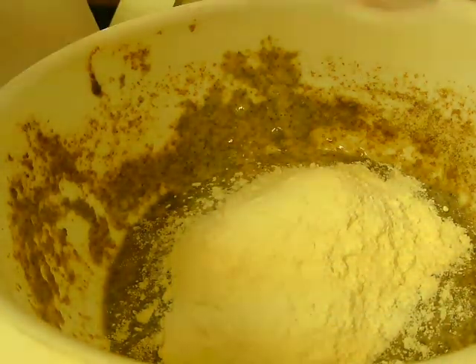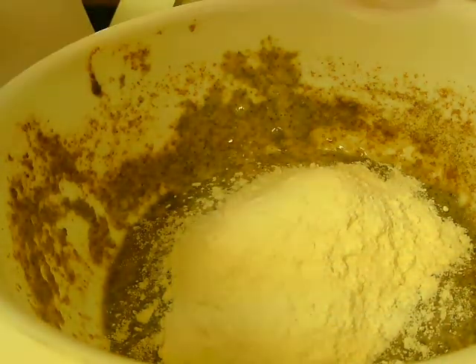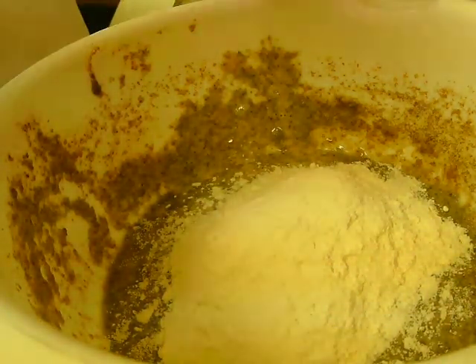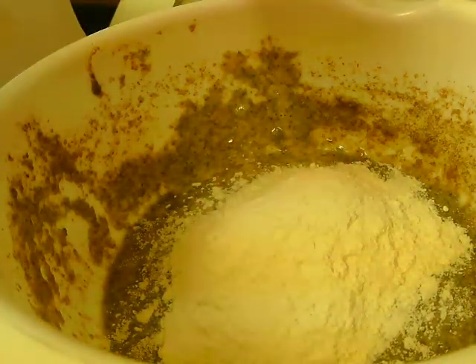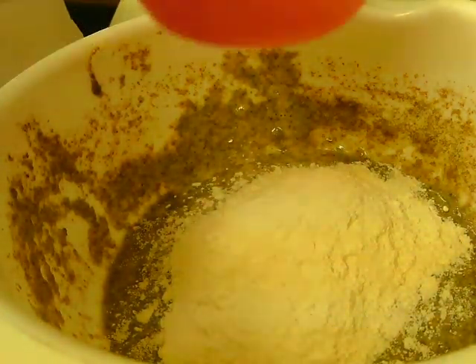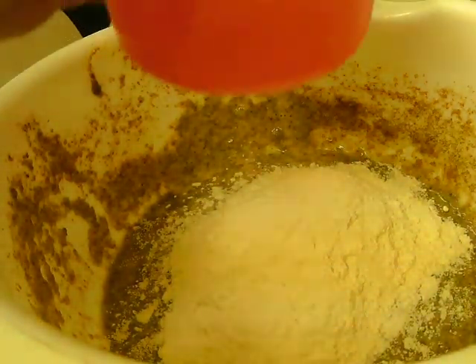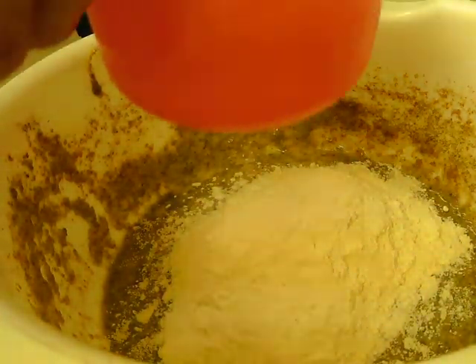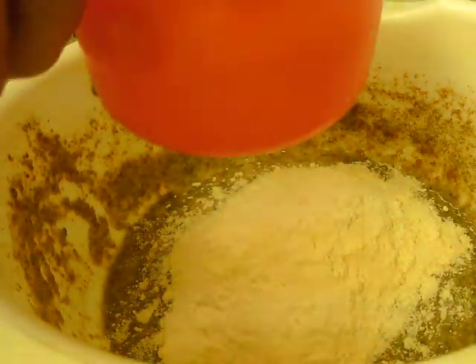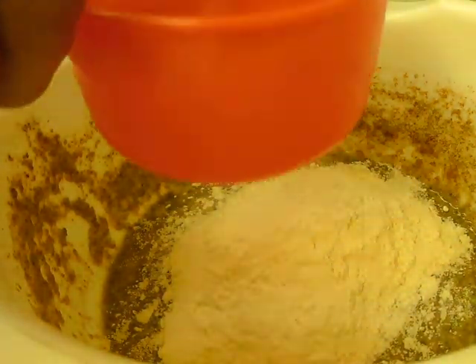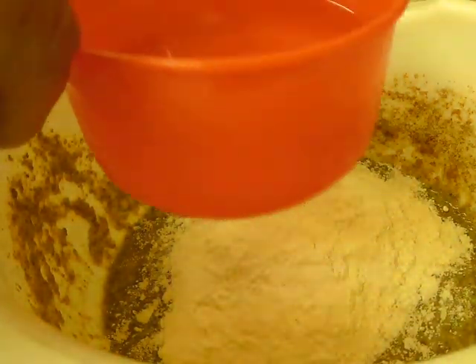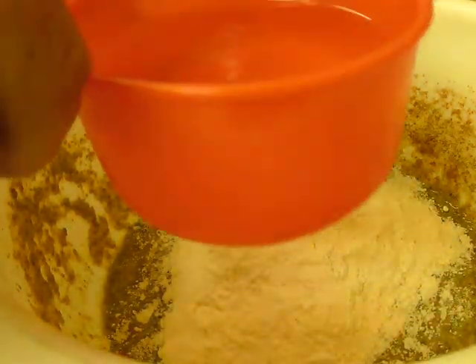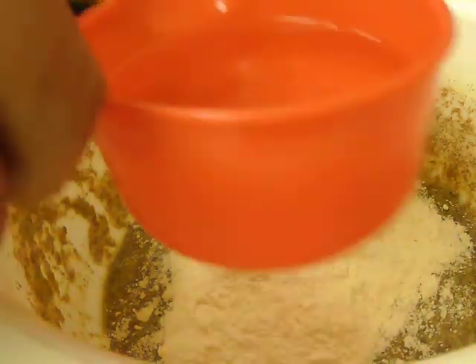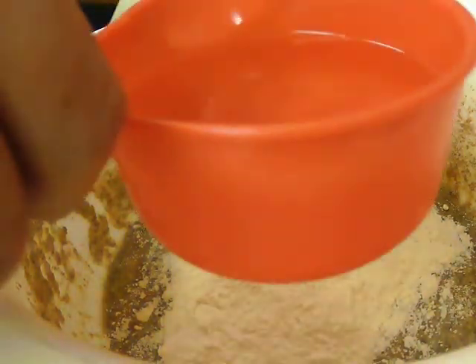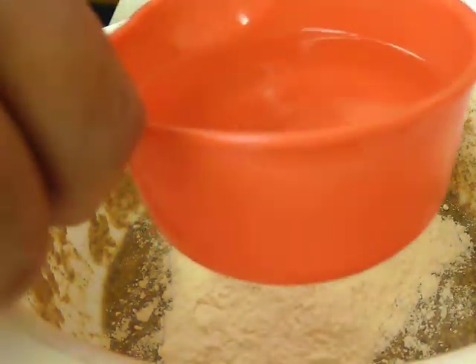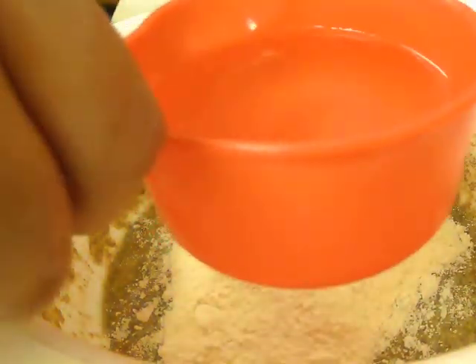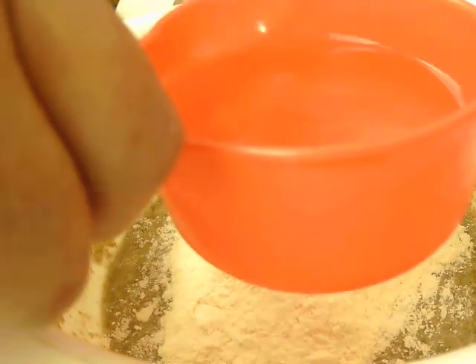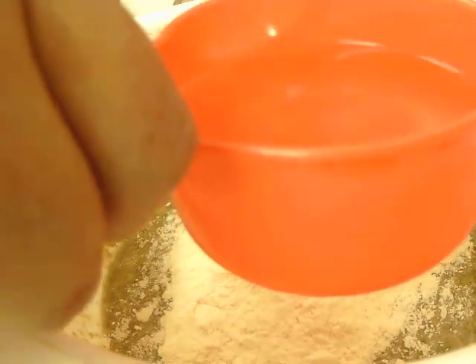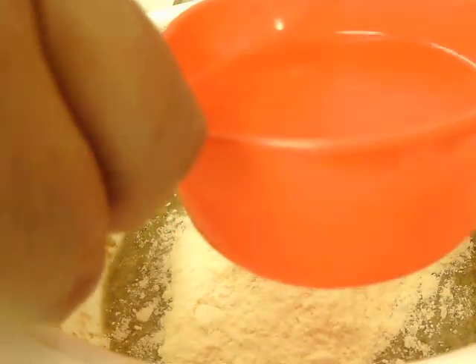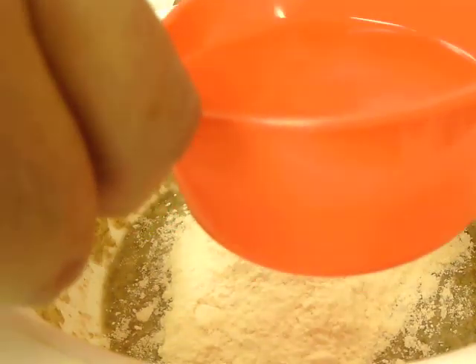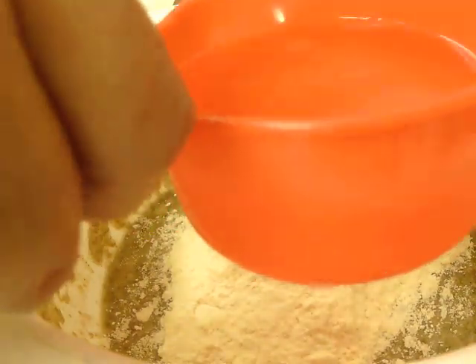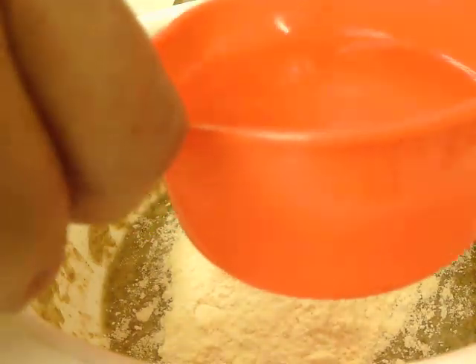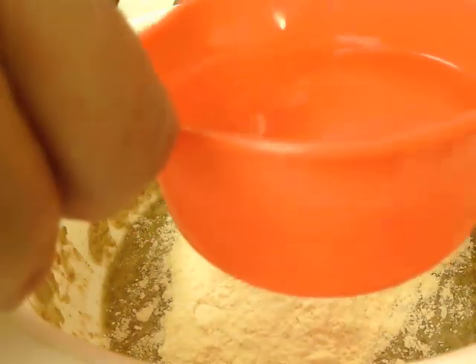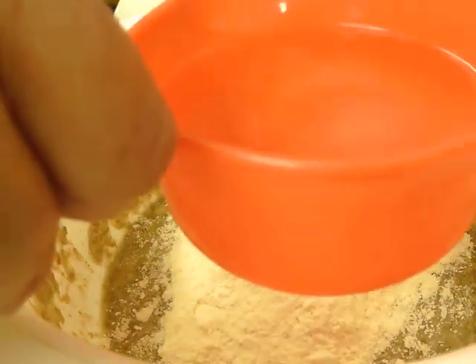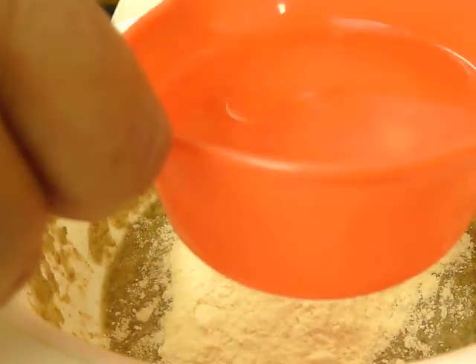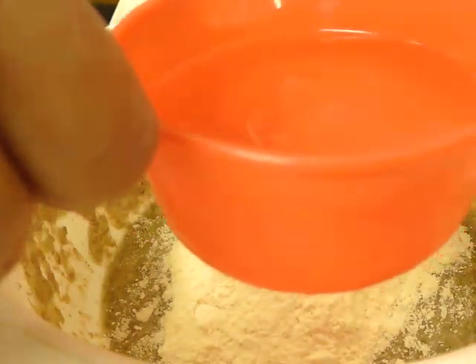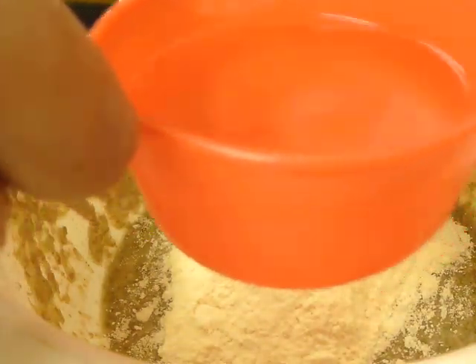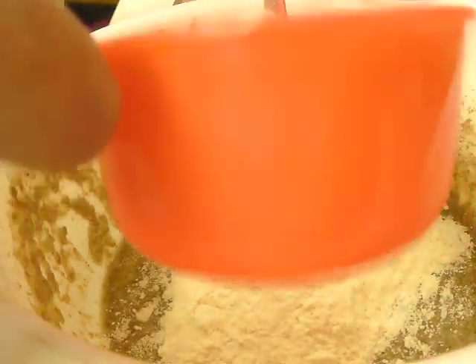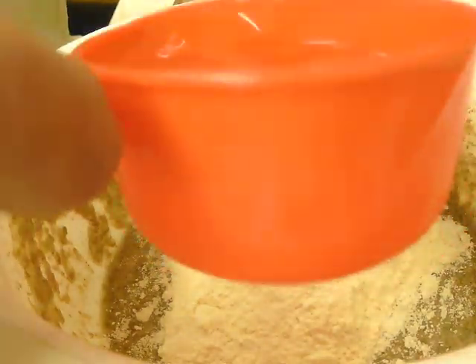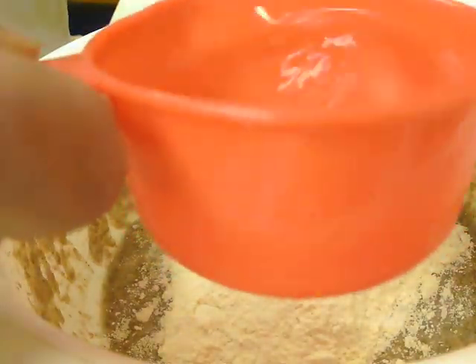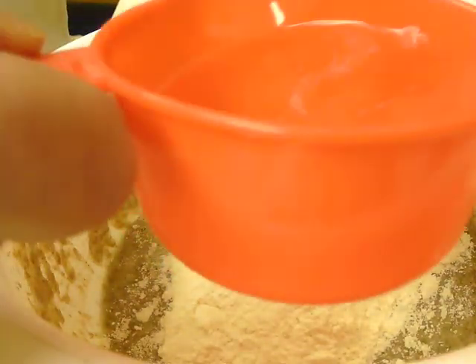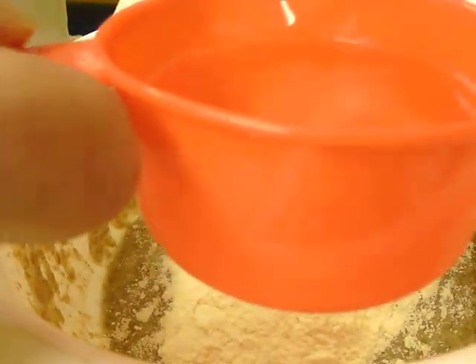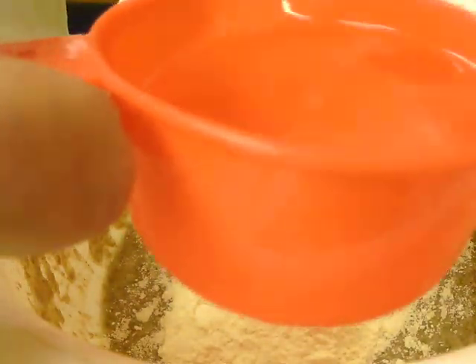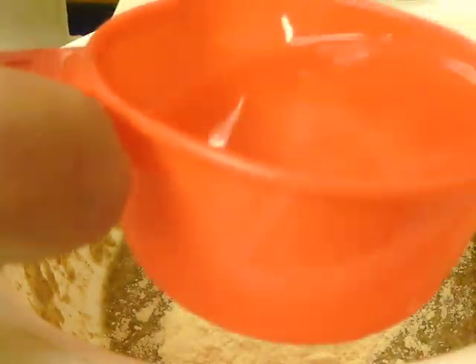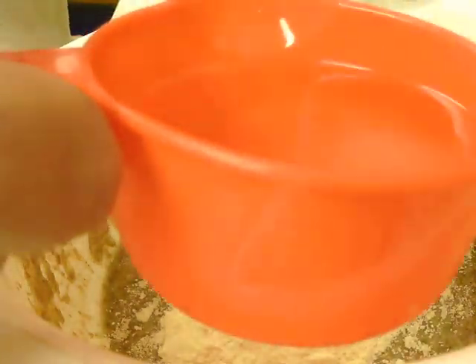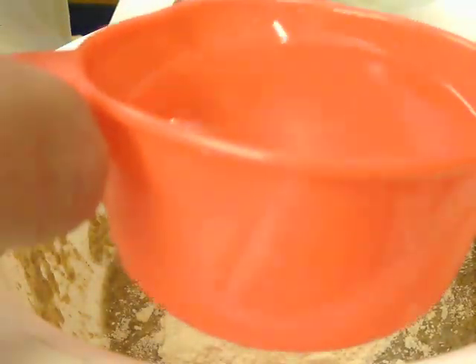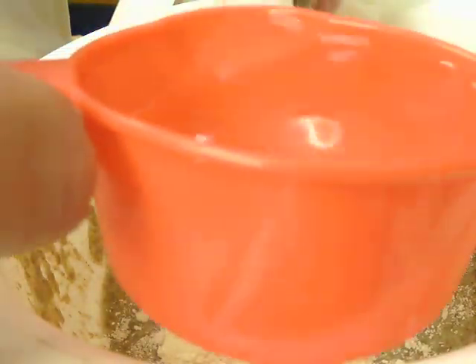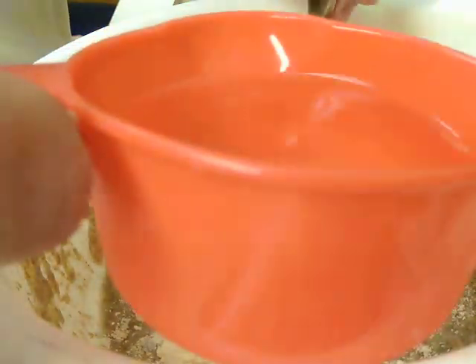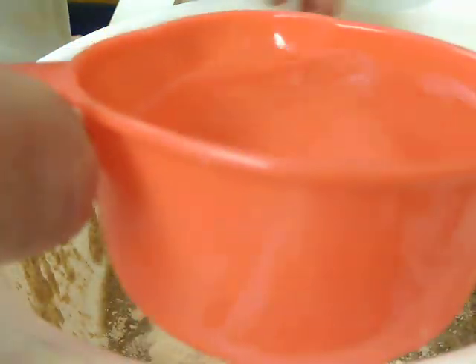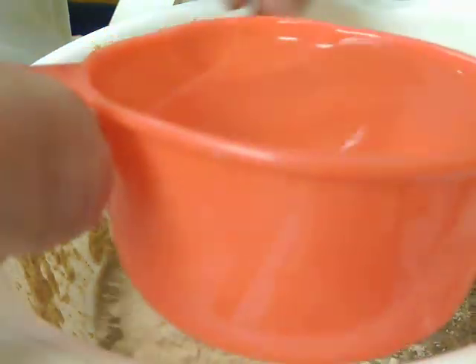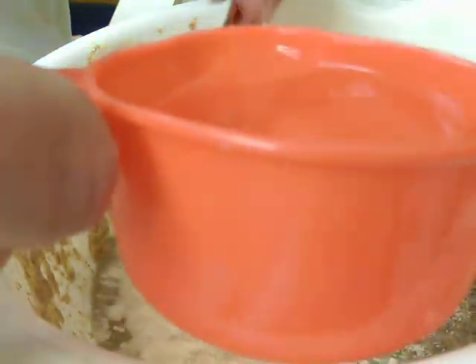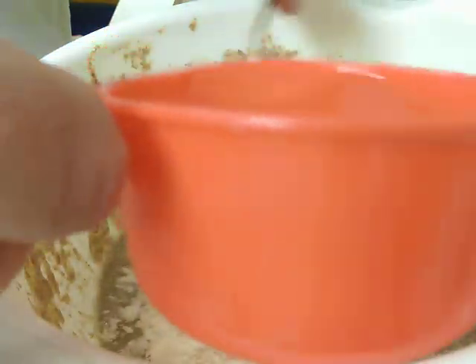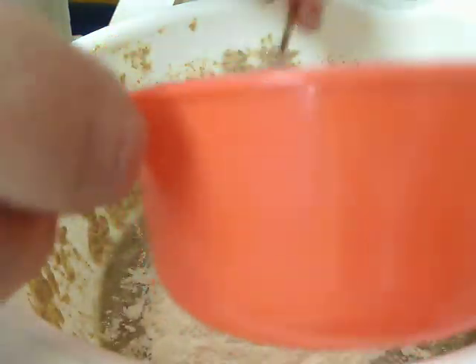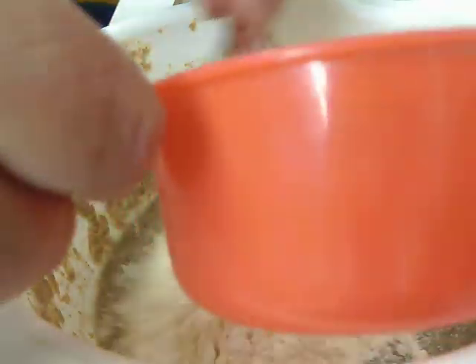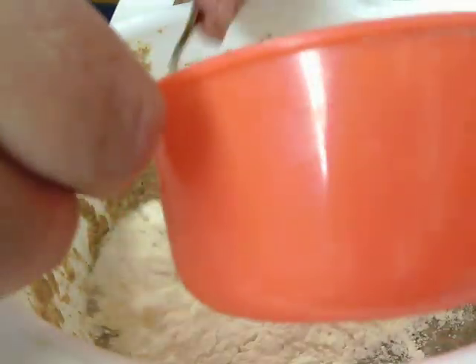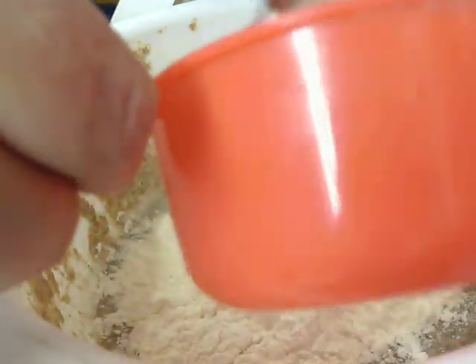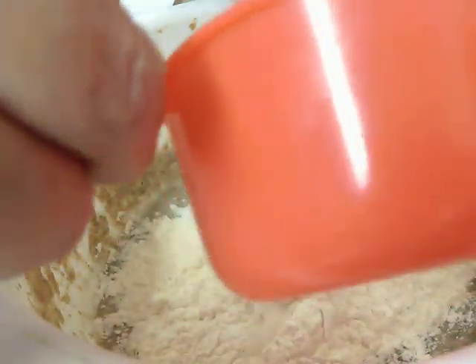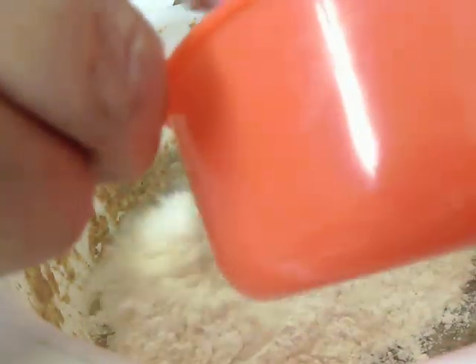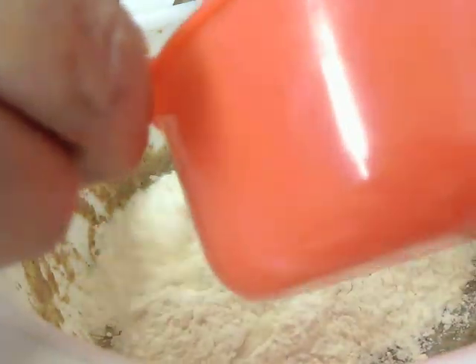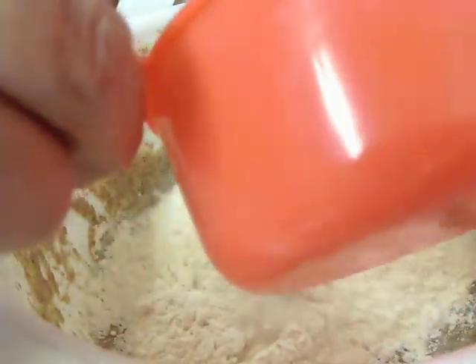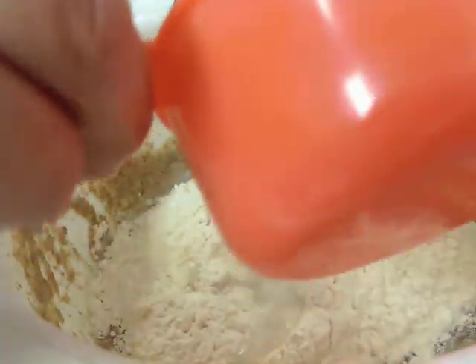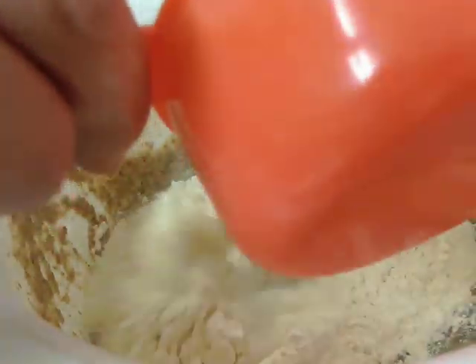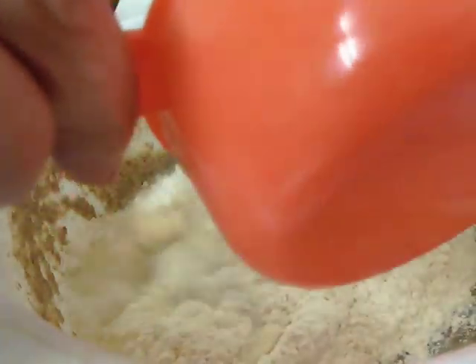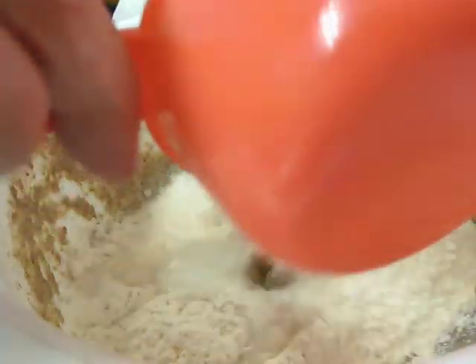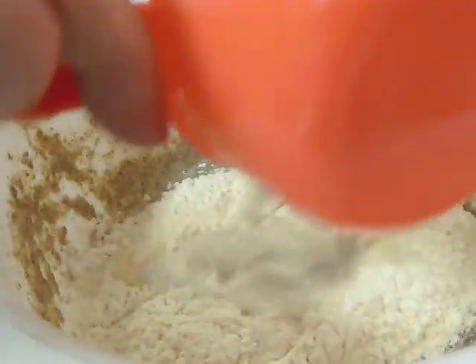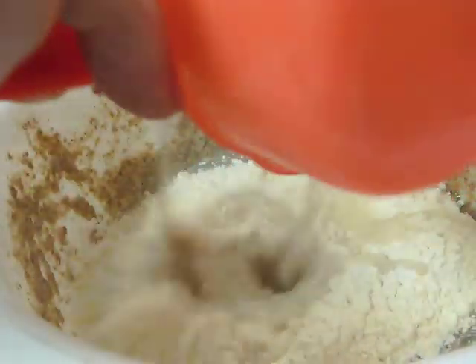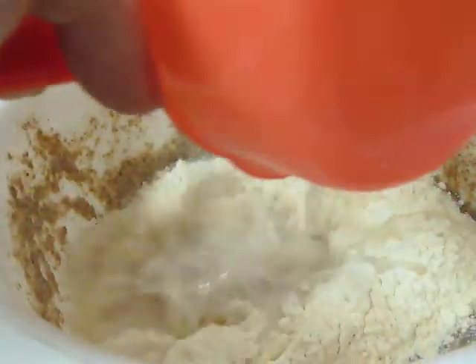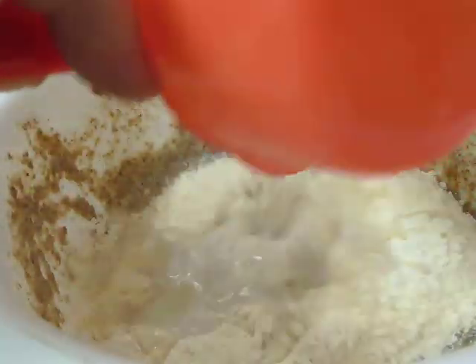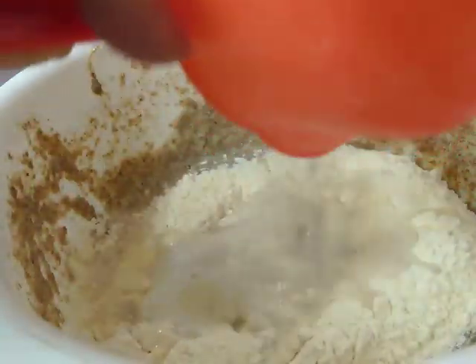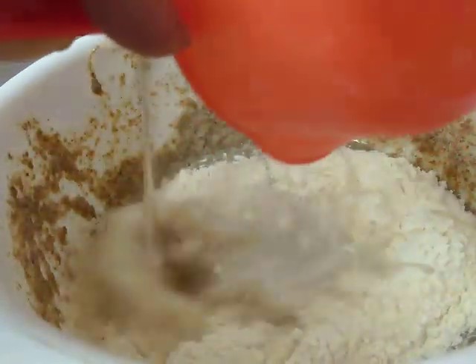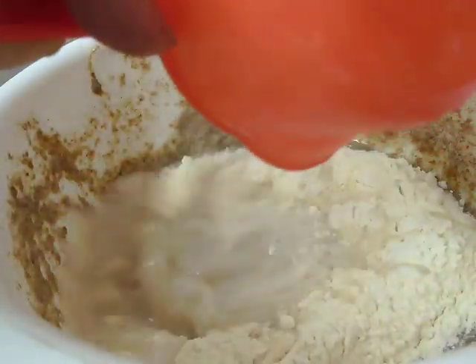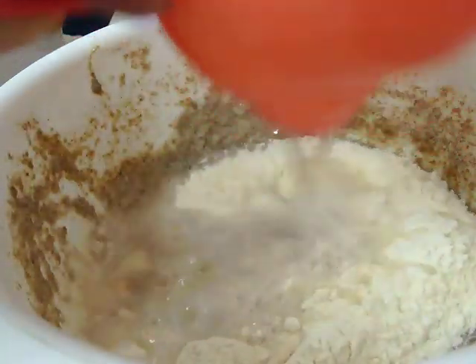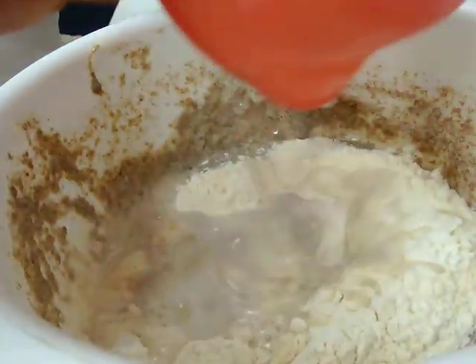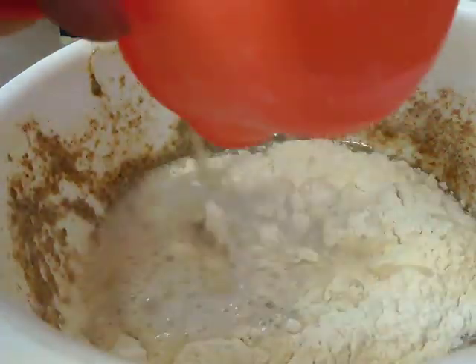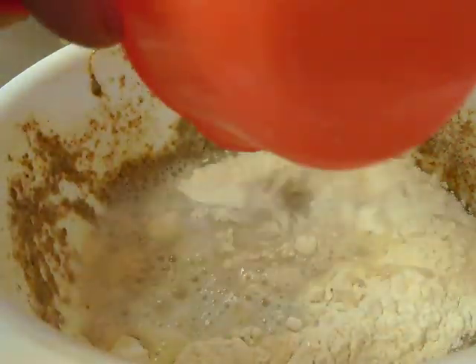And we'll put our water in. This is just over 6 ounces.